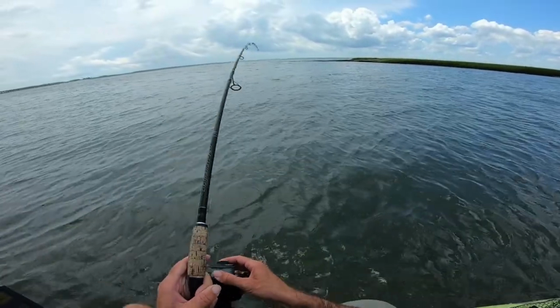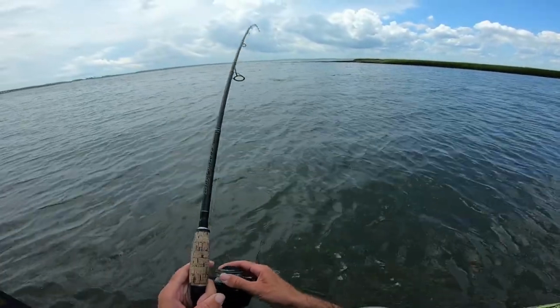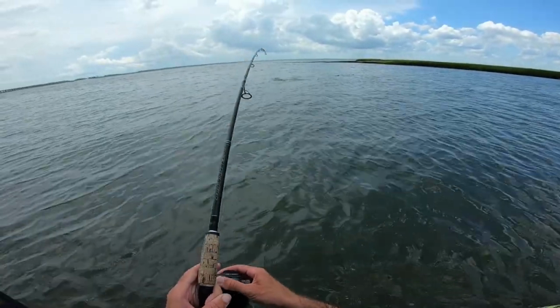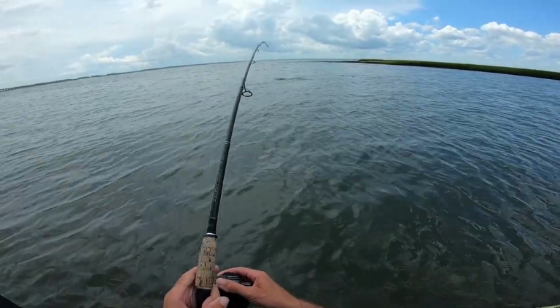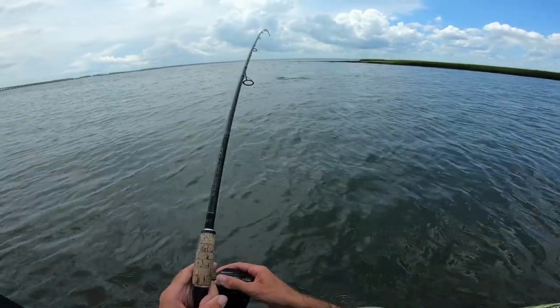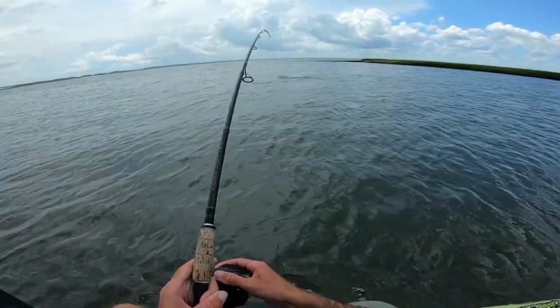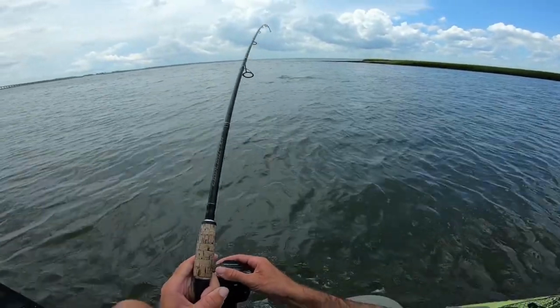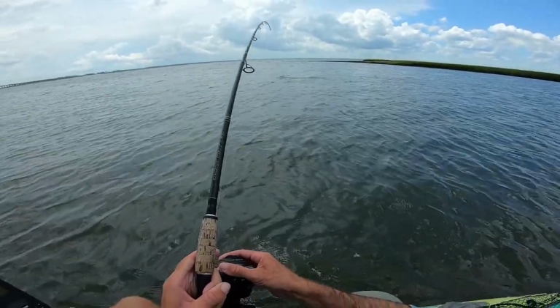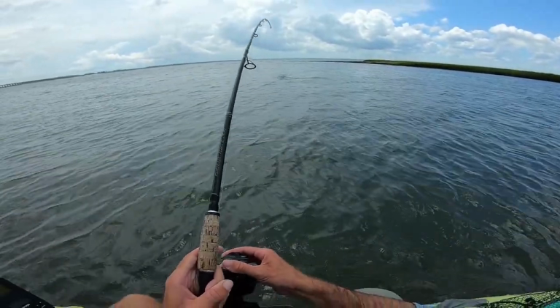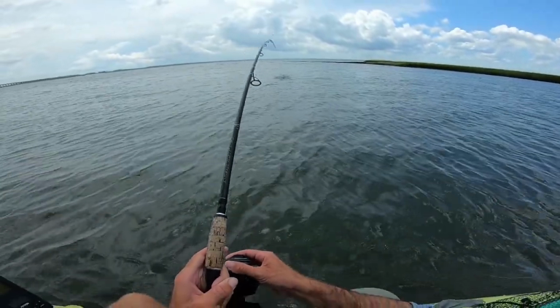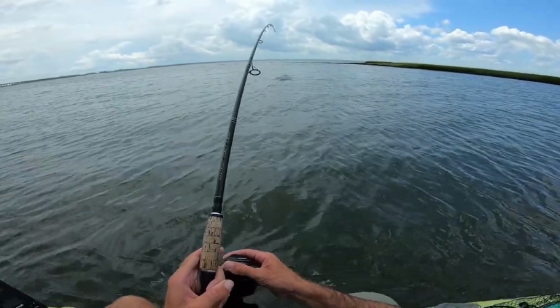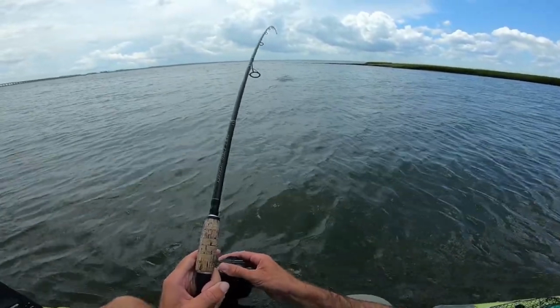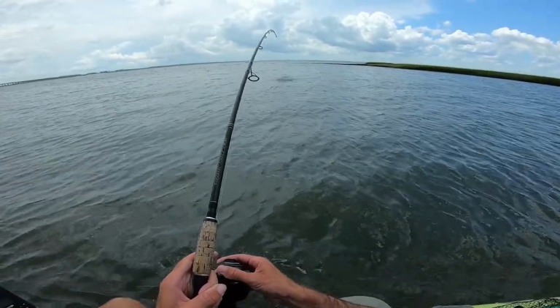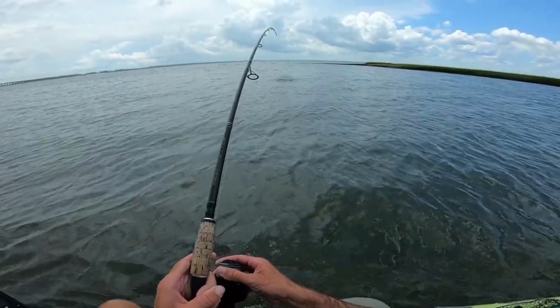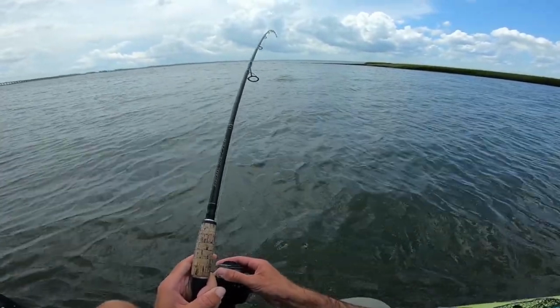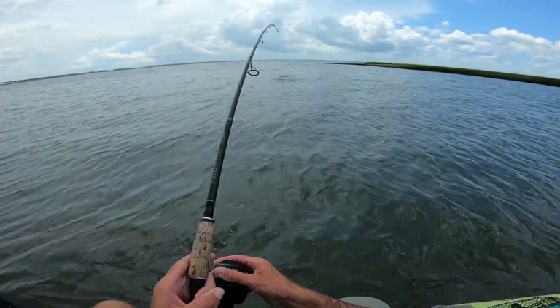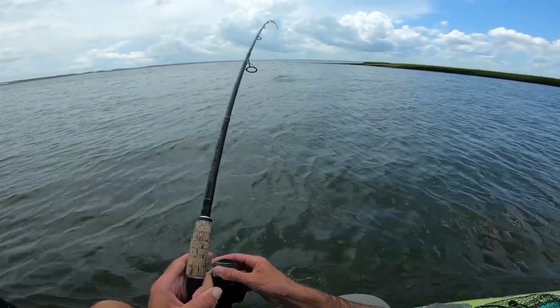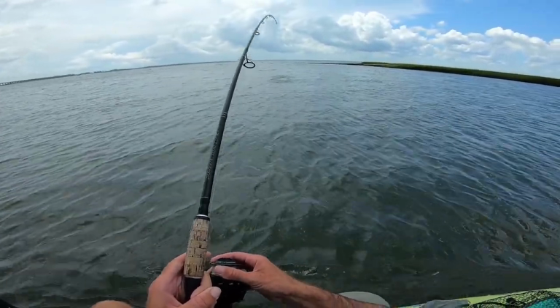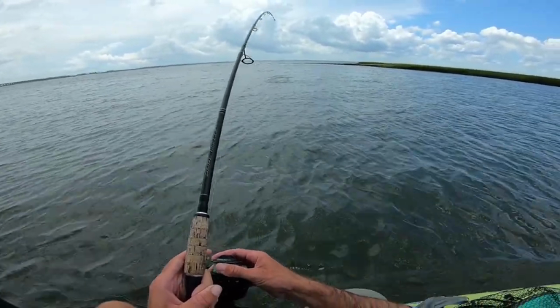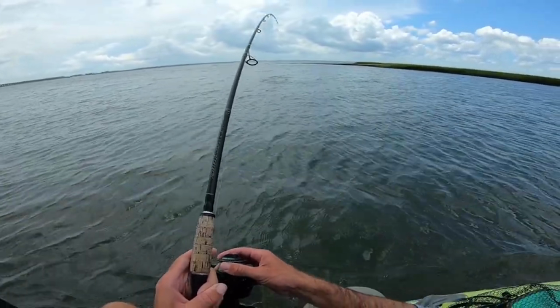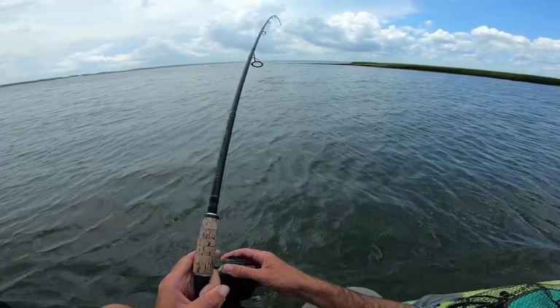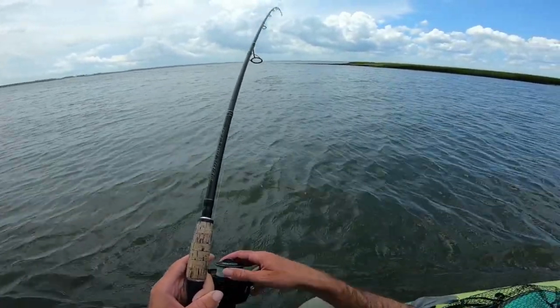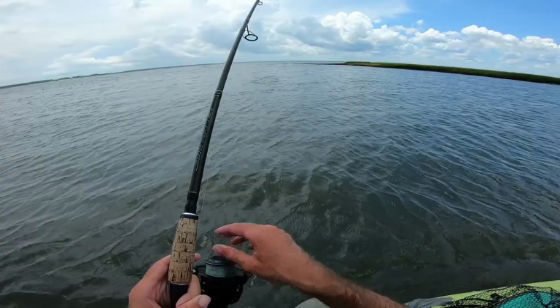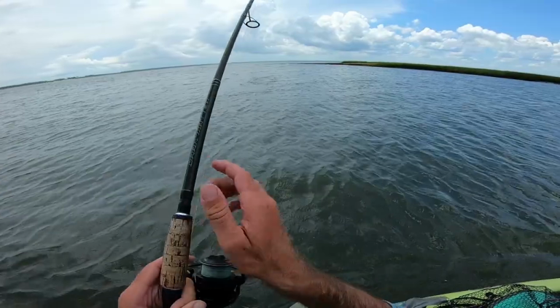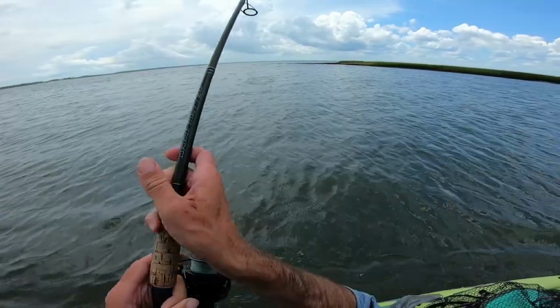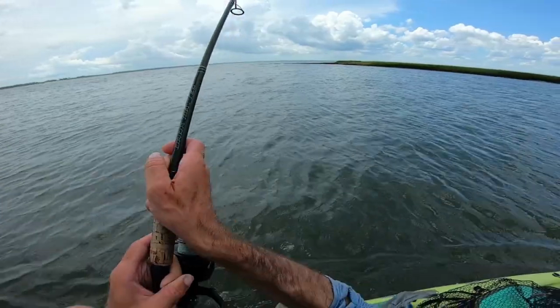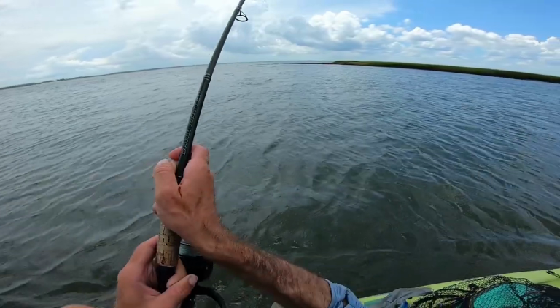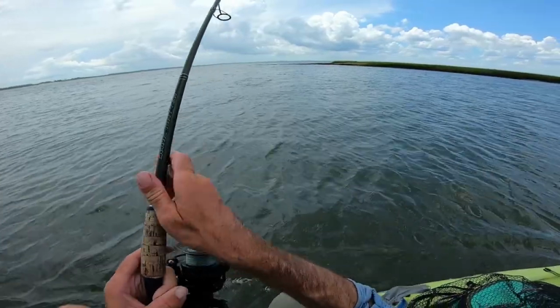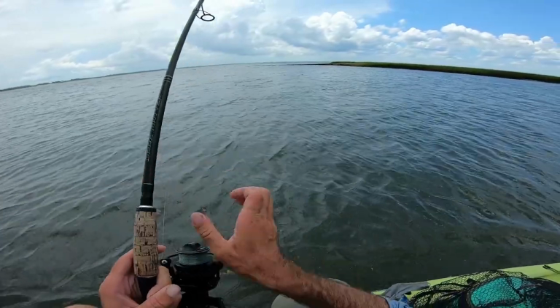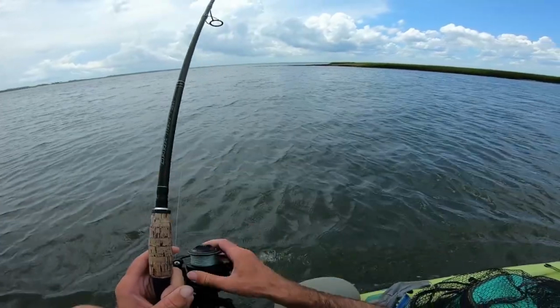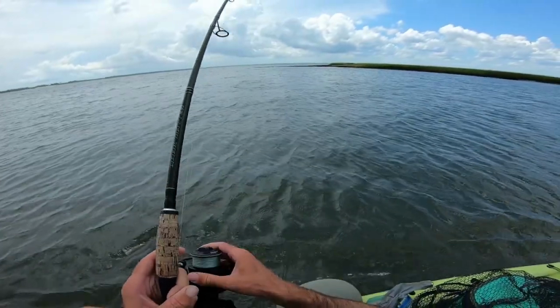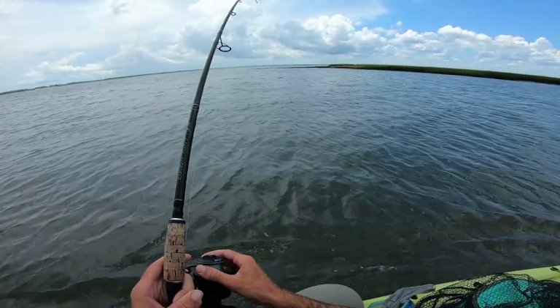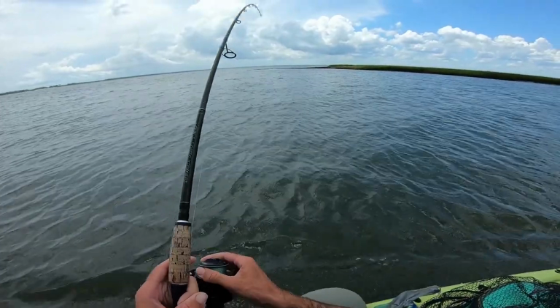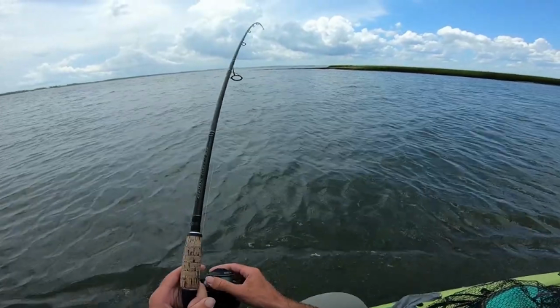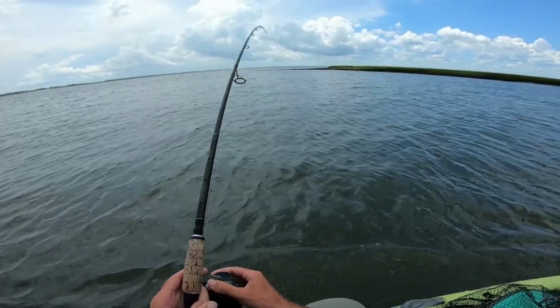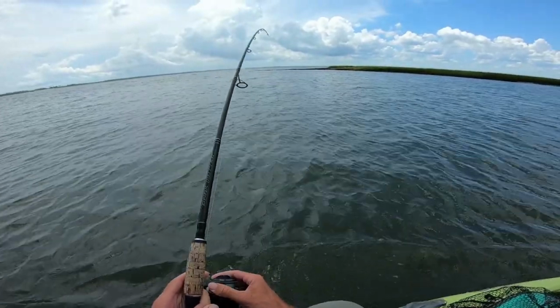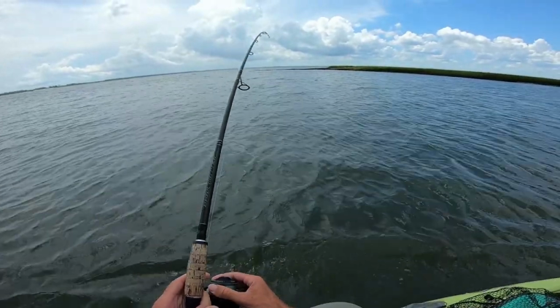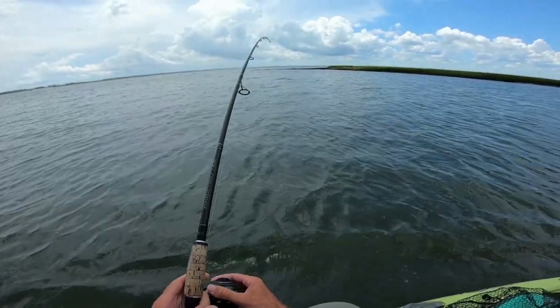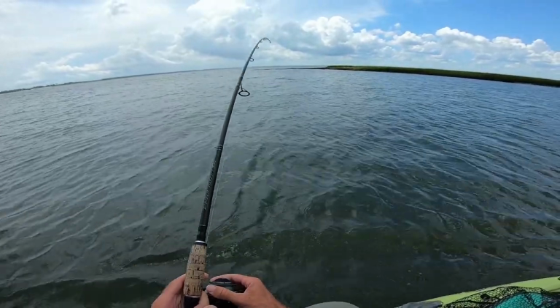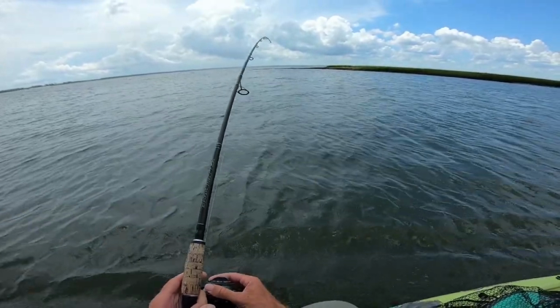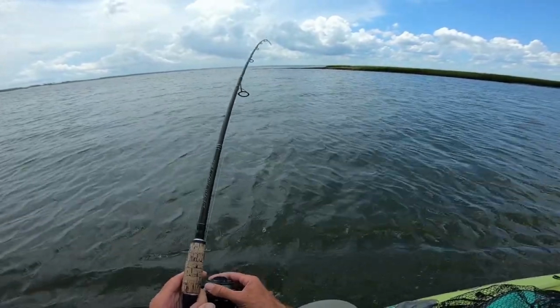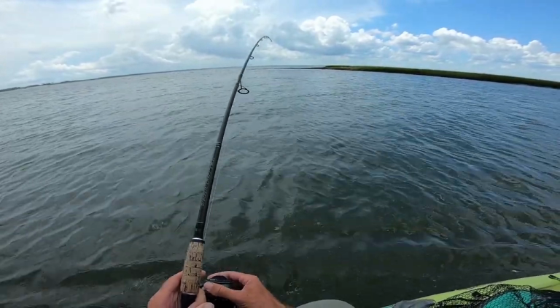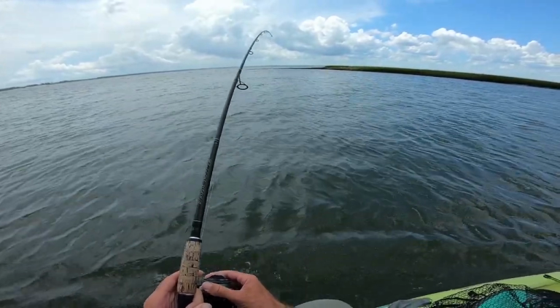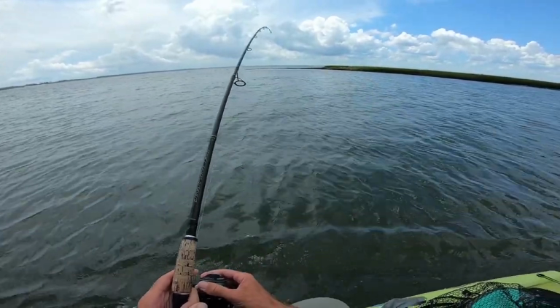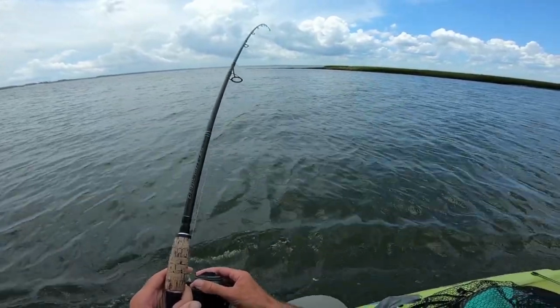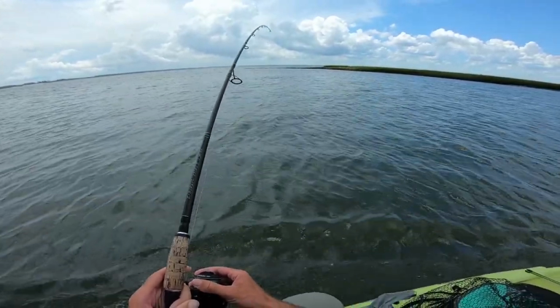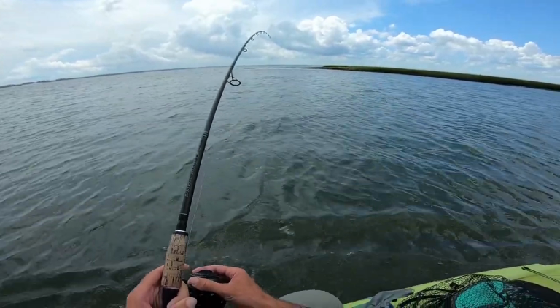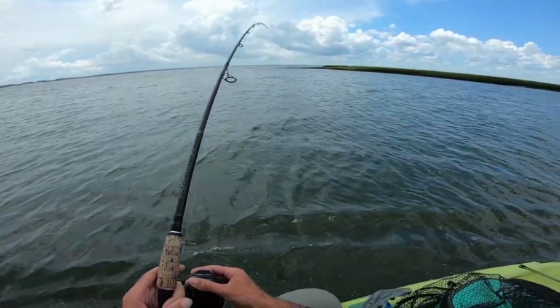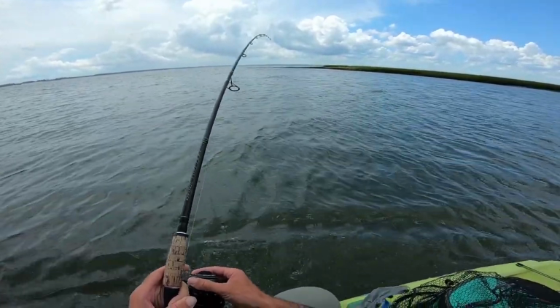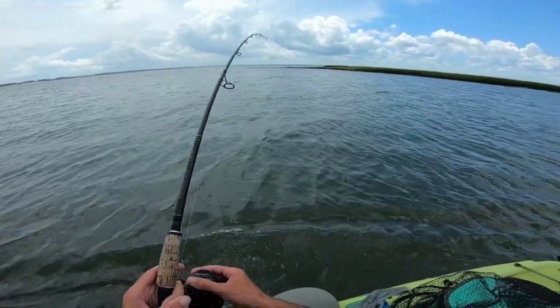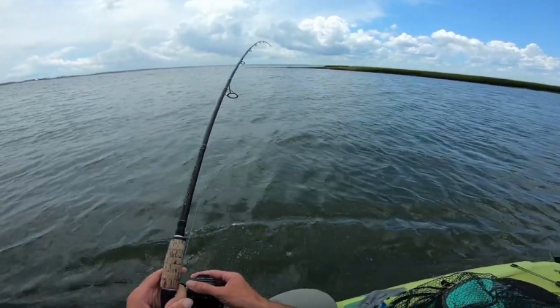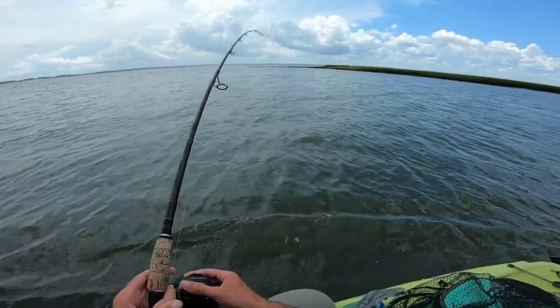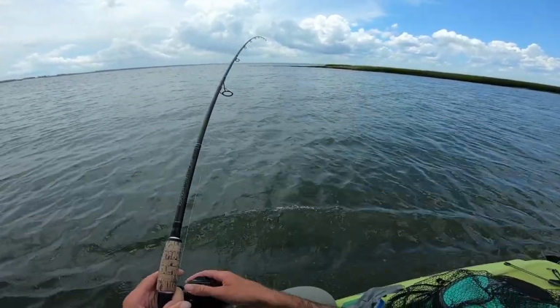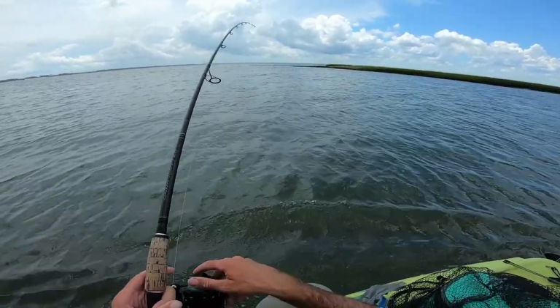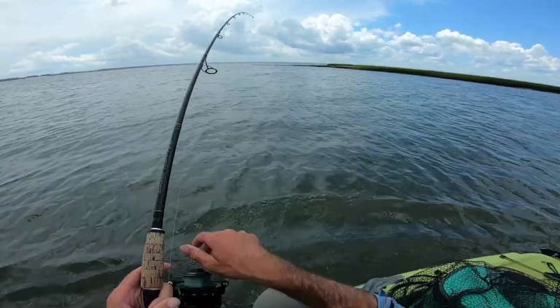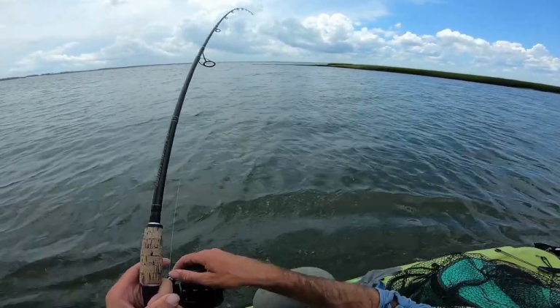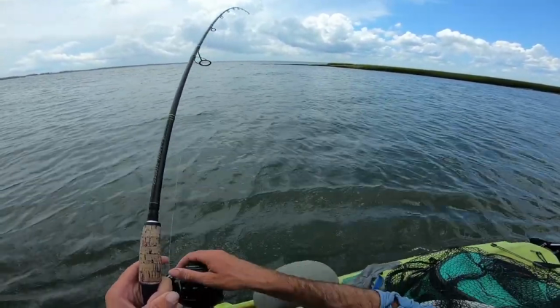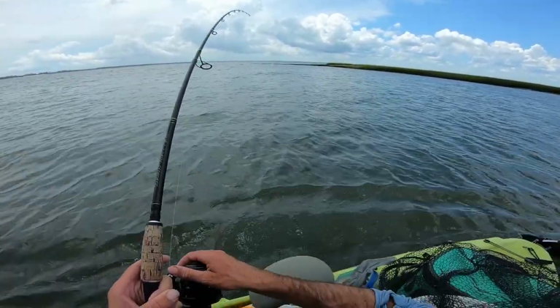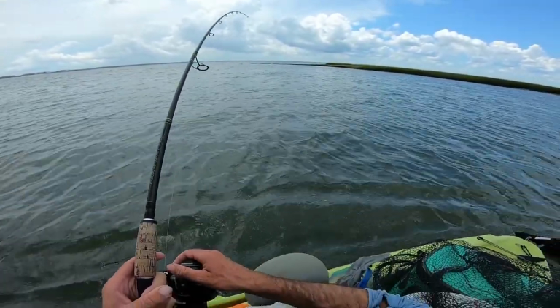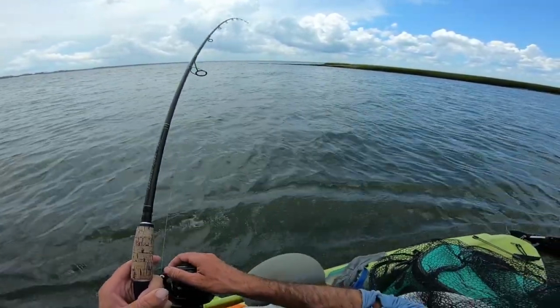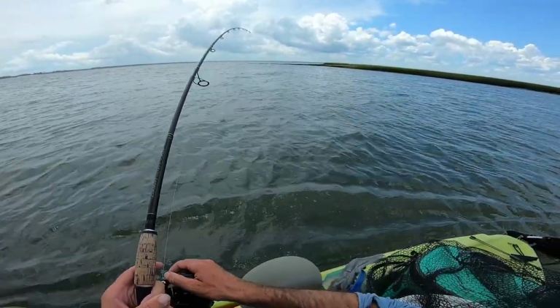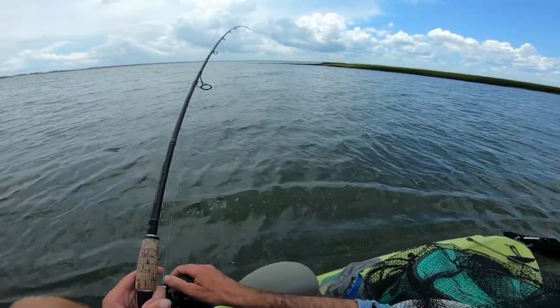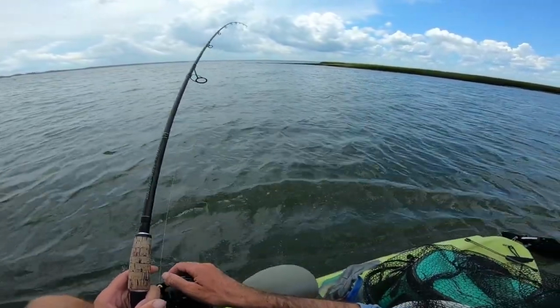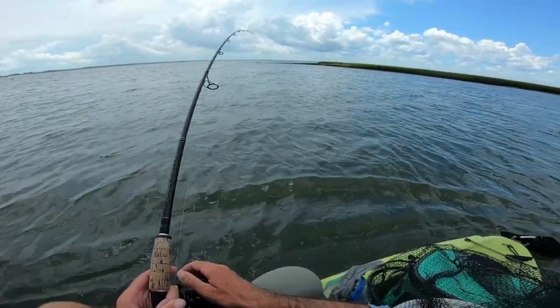Oh yeah, good fish! Whoa, this fish is ripping!